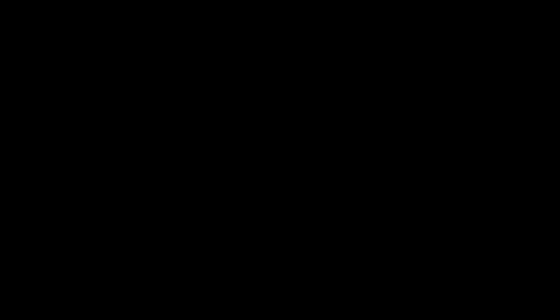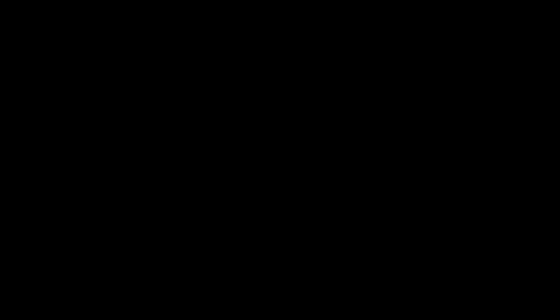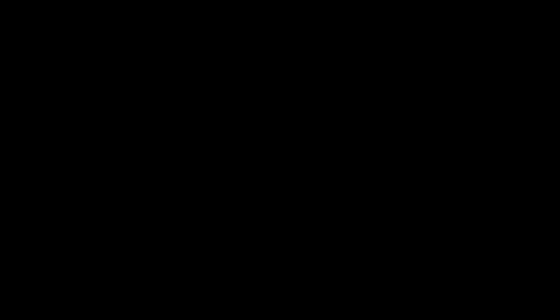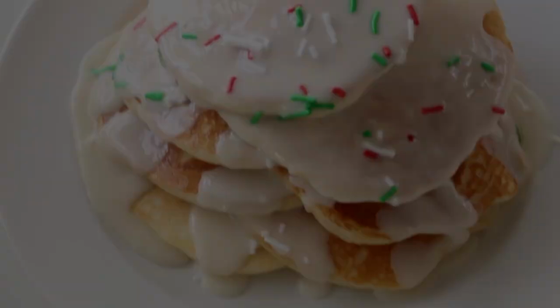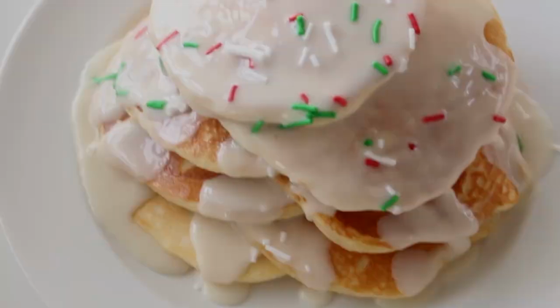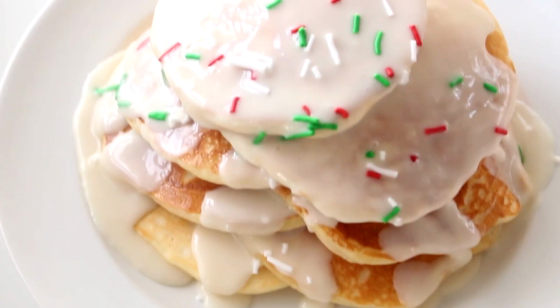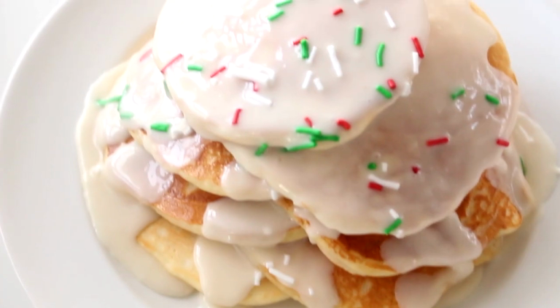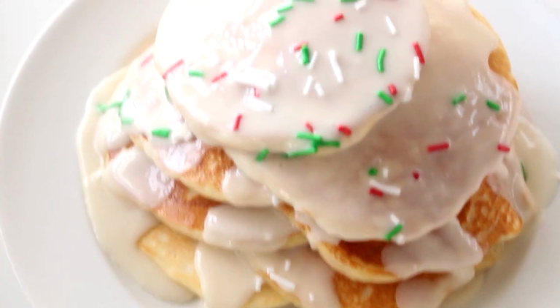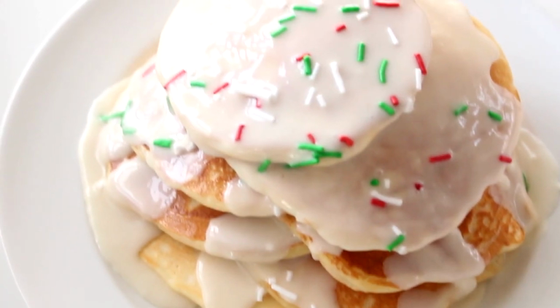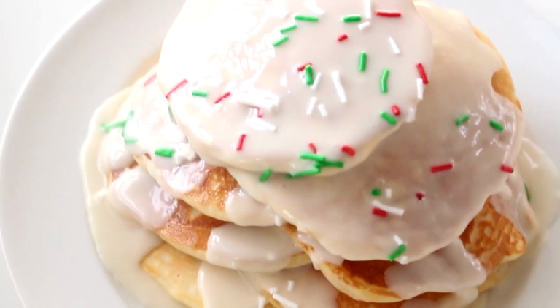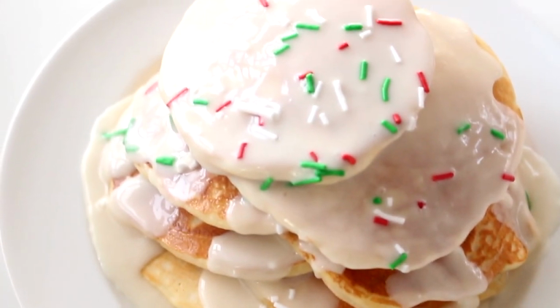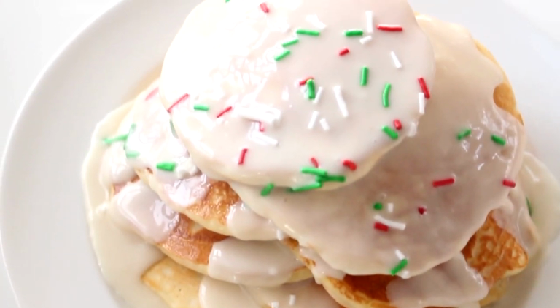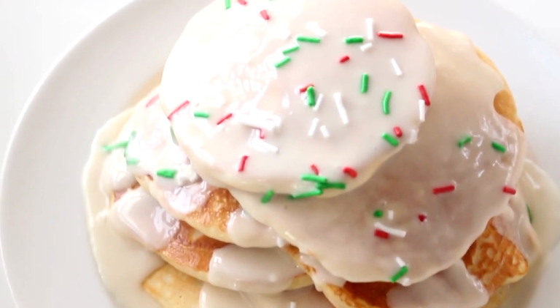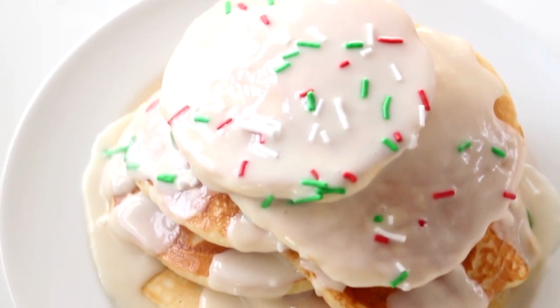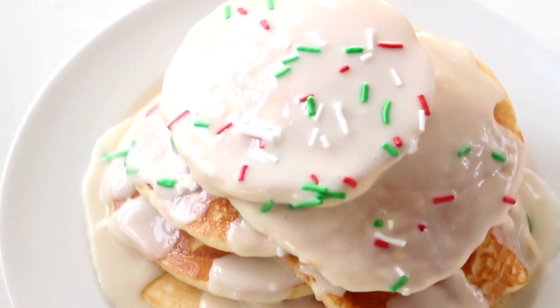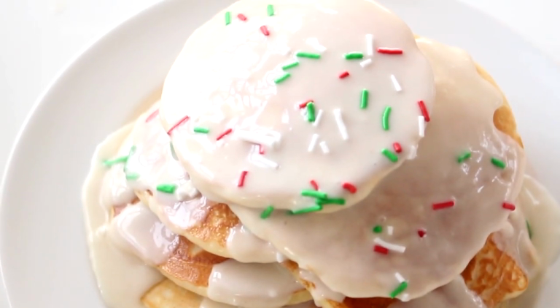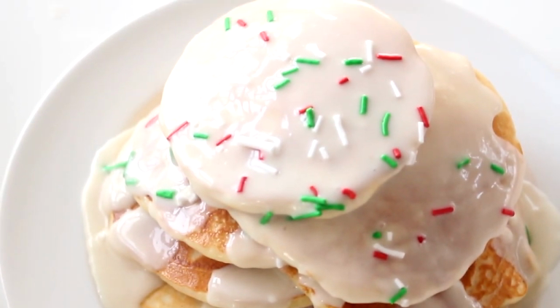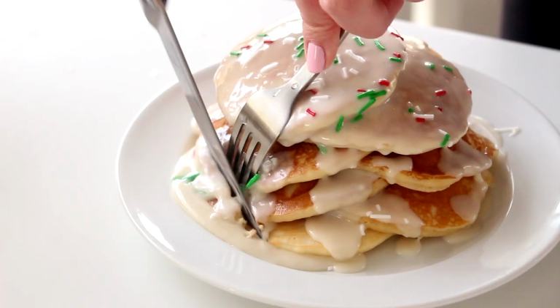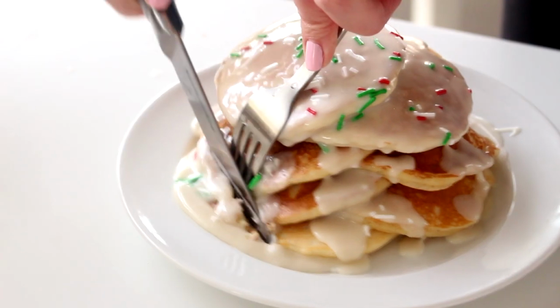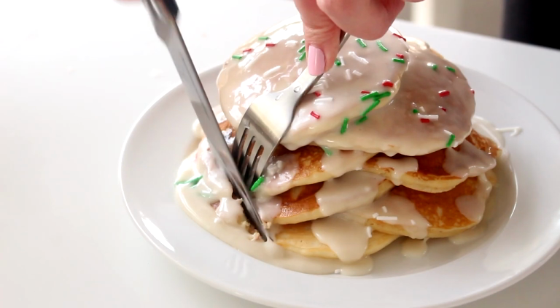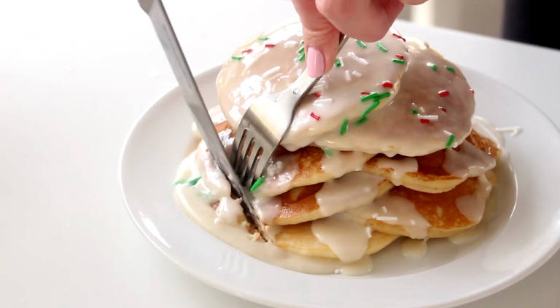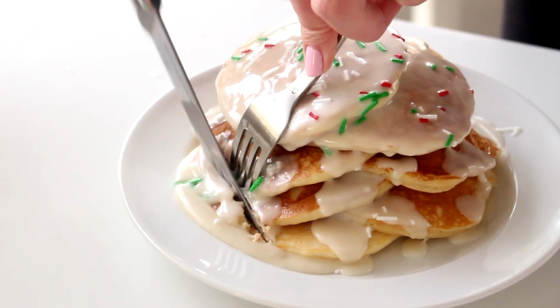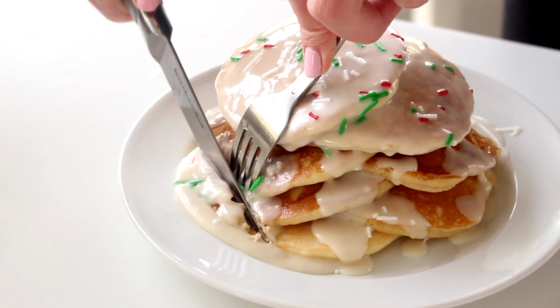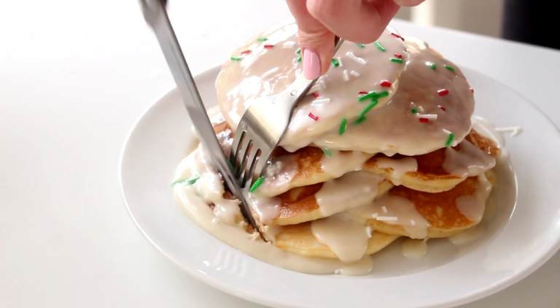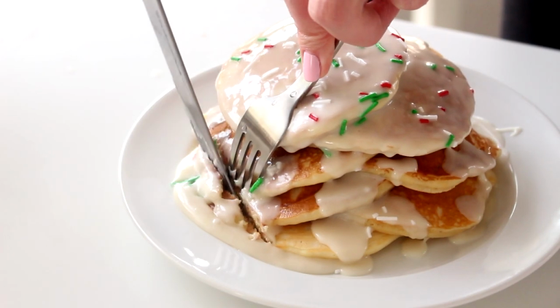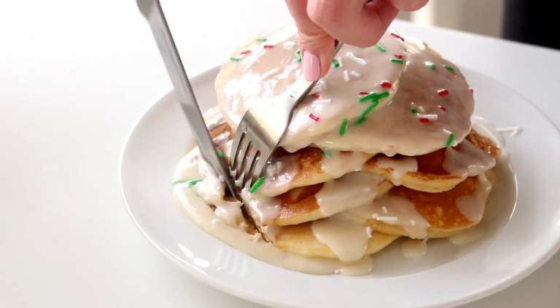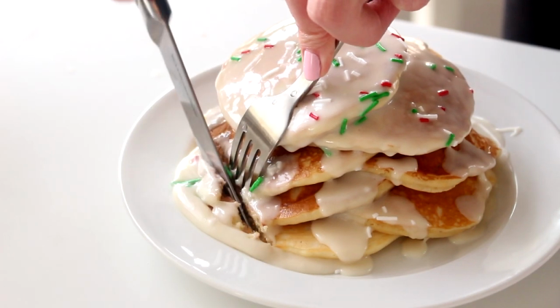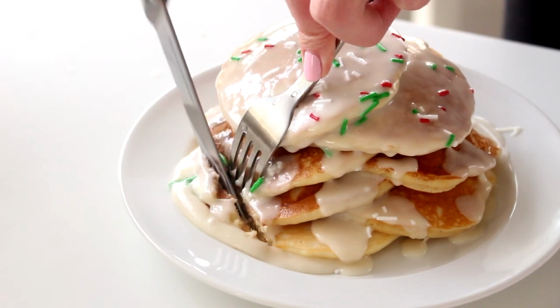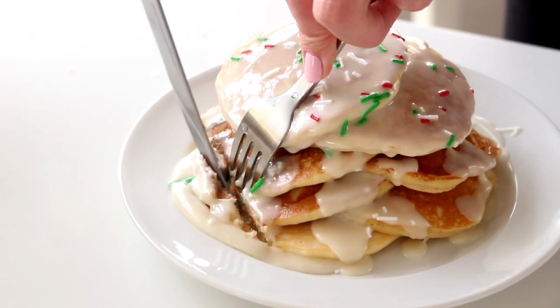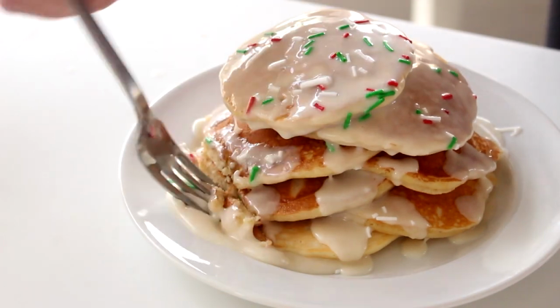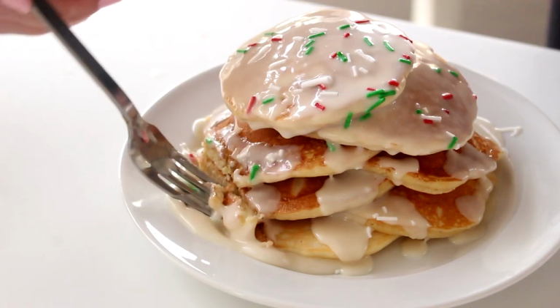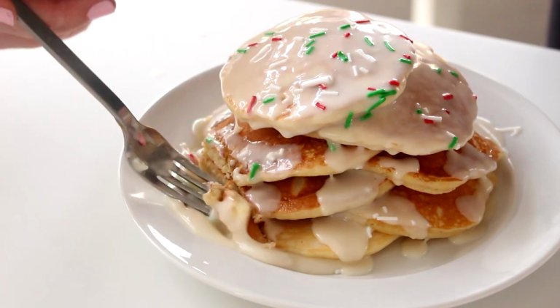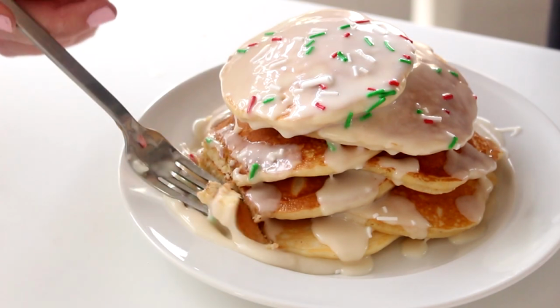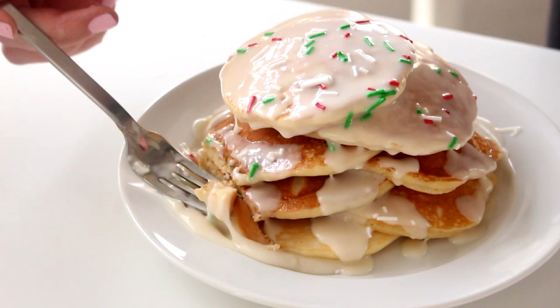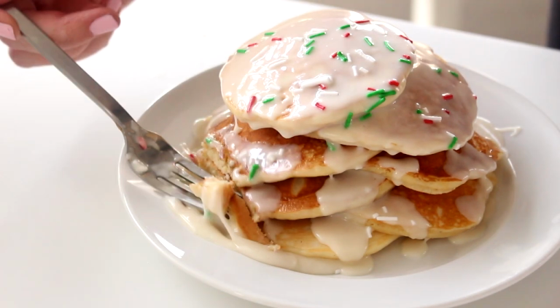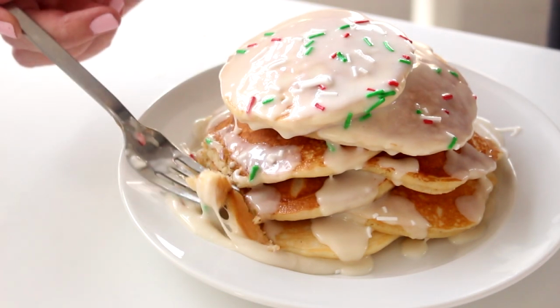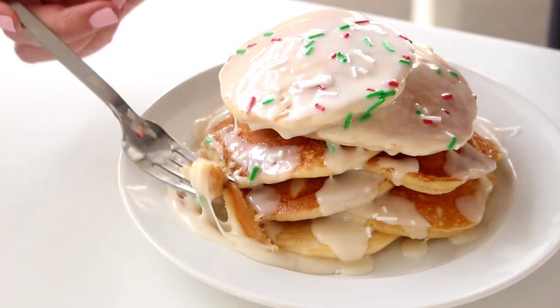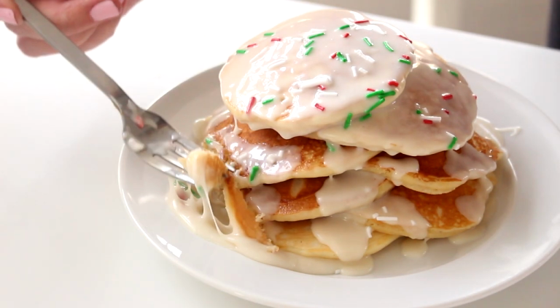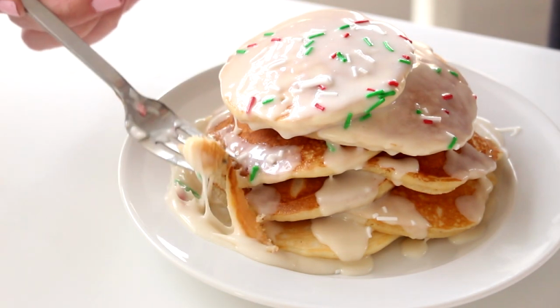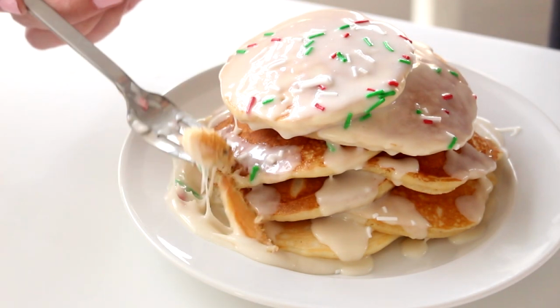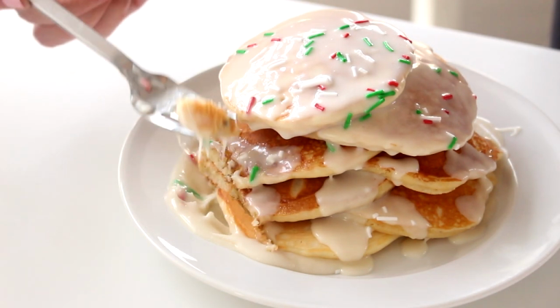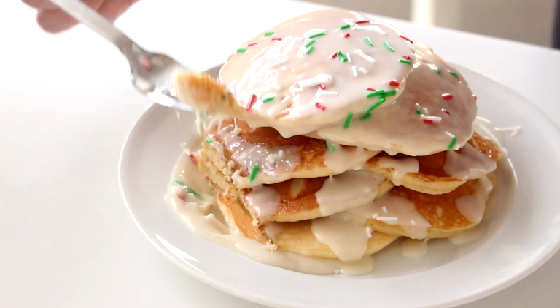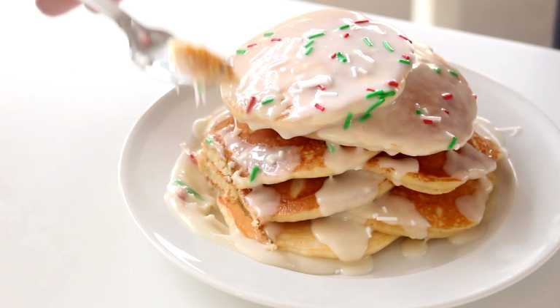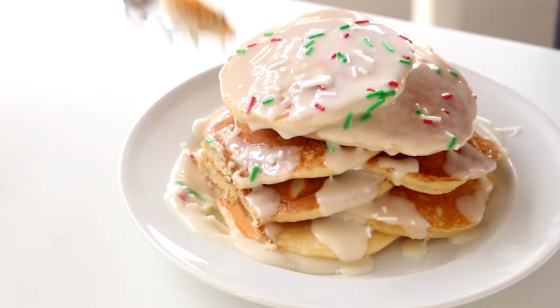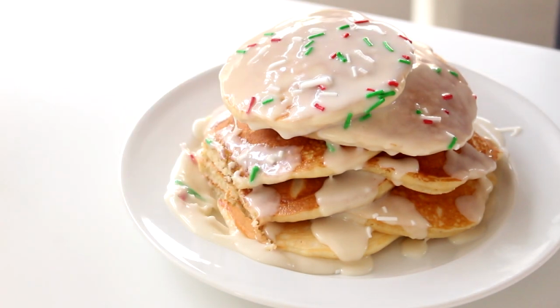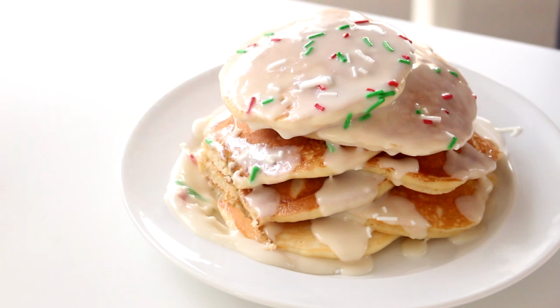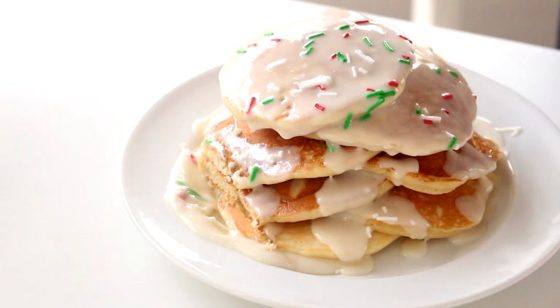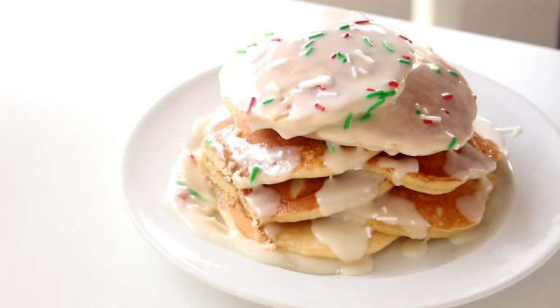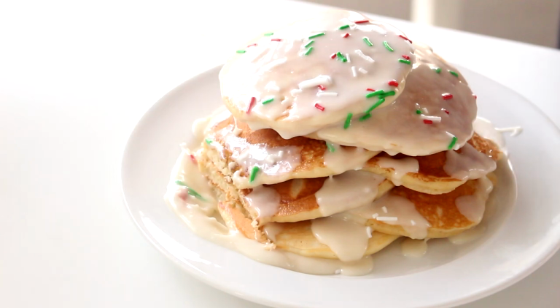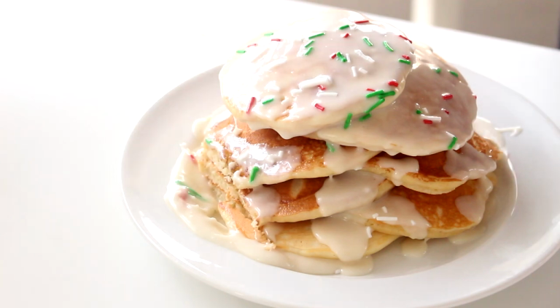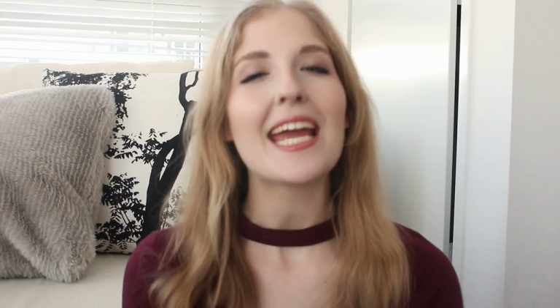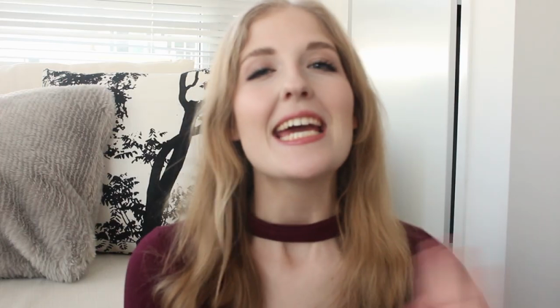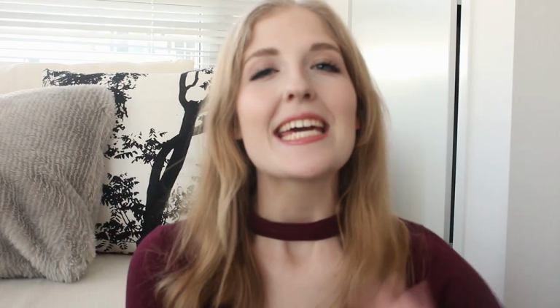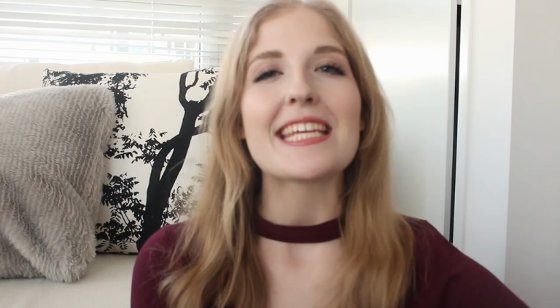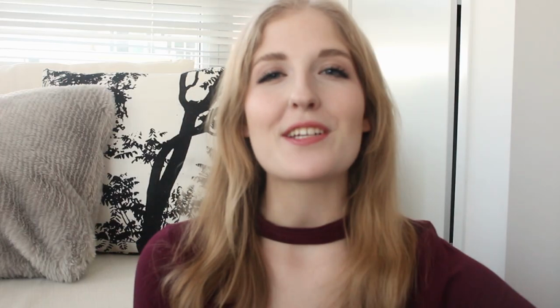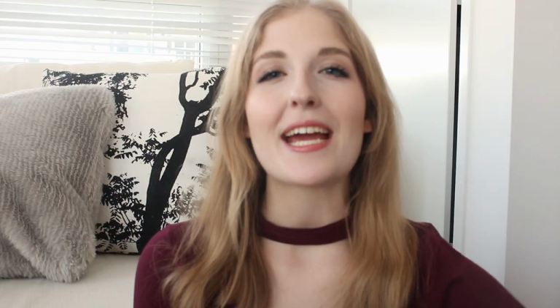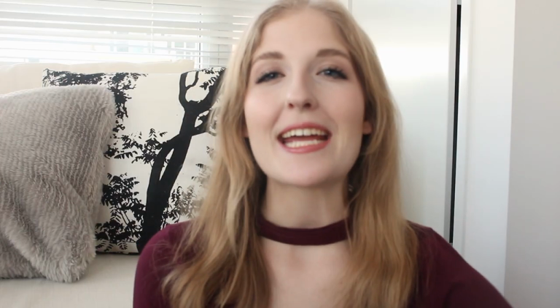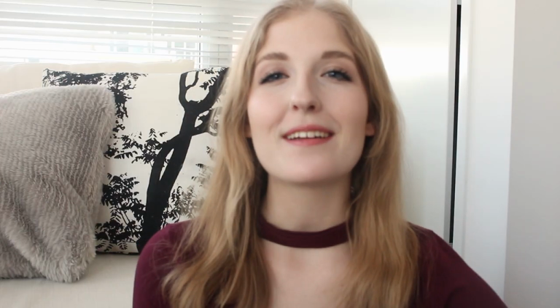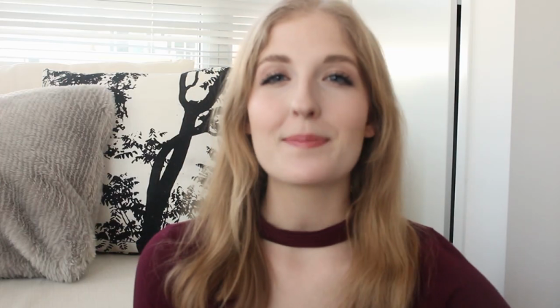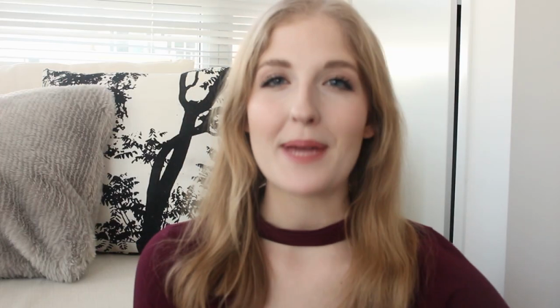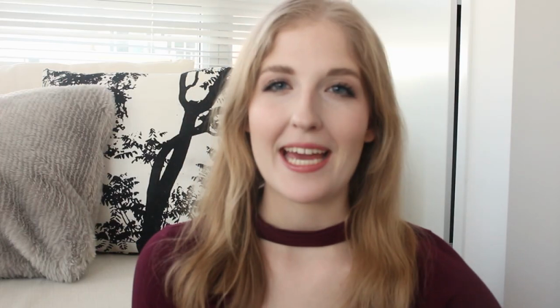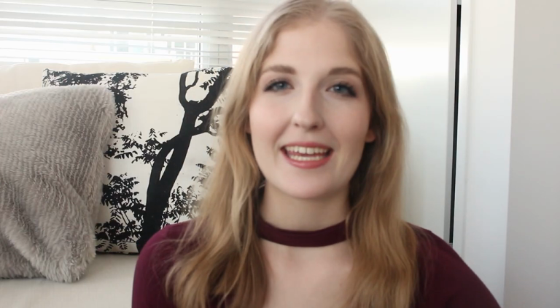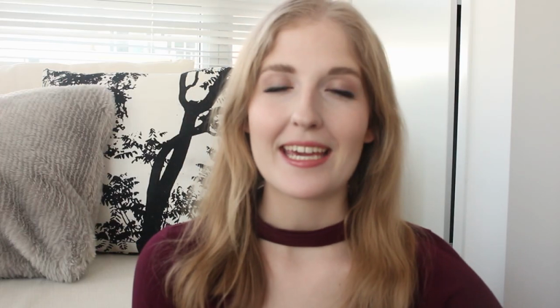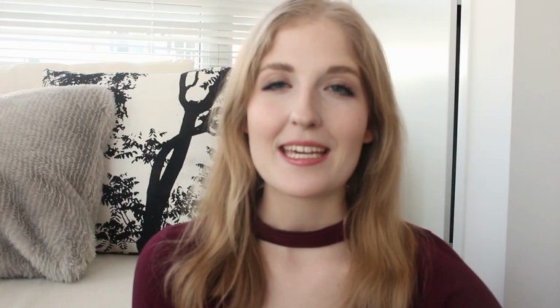Hello everybody, welcome back to Cookmas. Today we are making a breakfast recipe that is perfect for Christmas morning — these are eggnog pancakes.